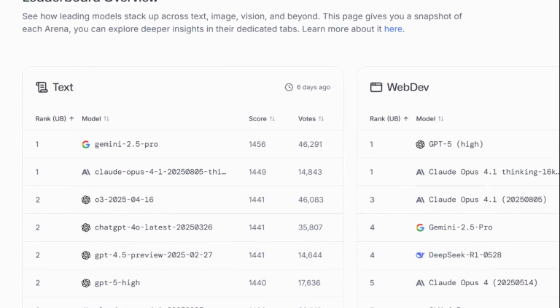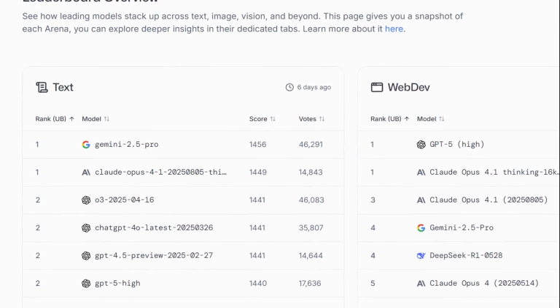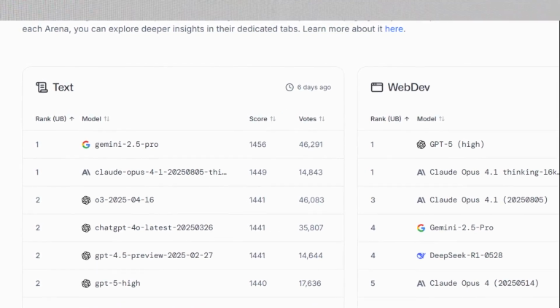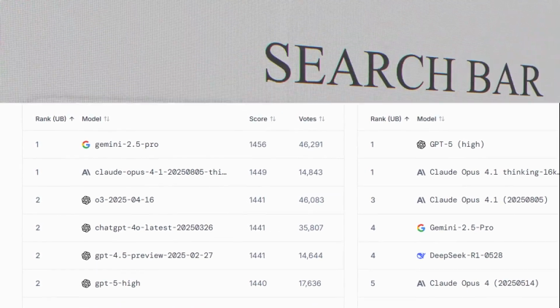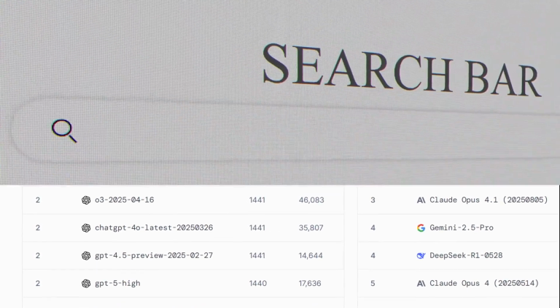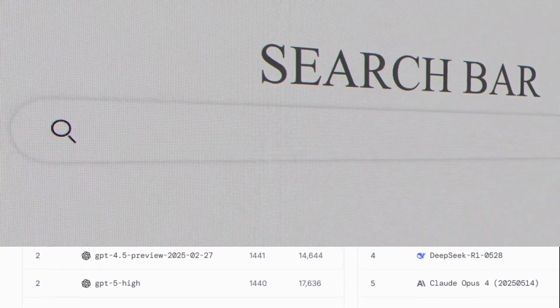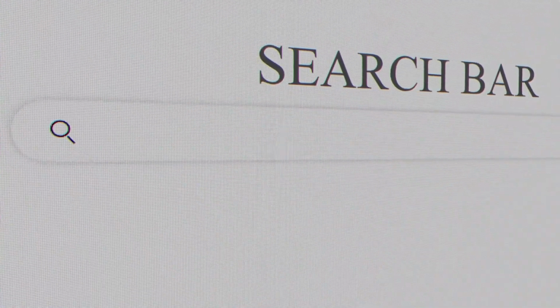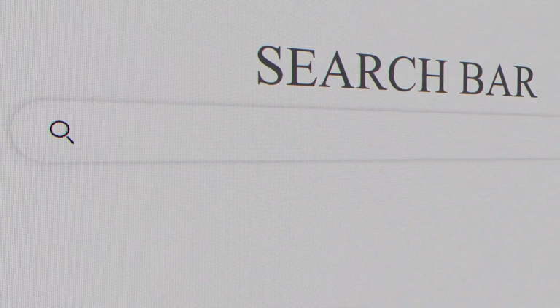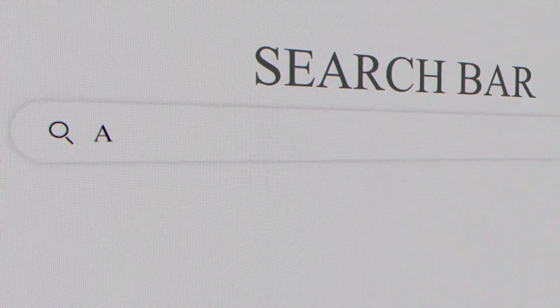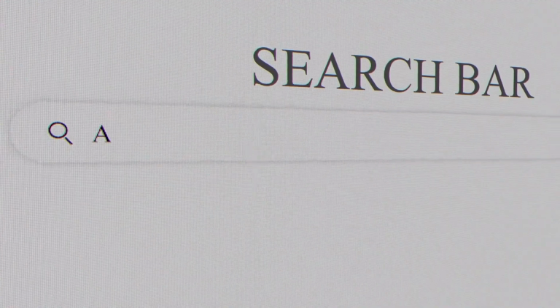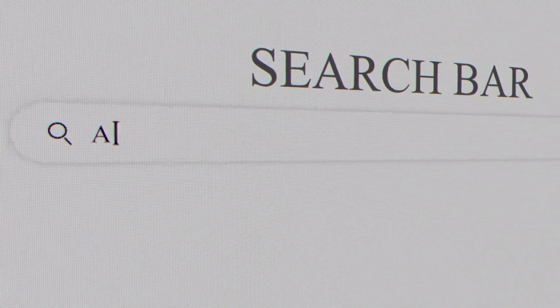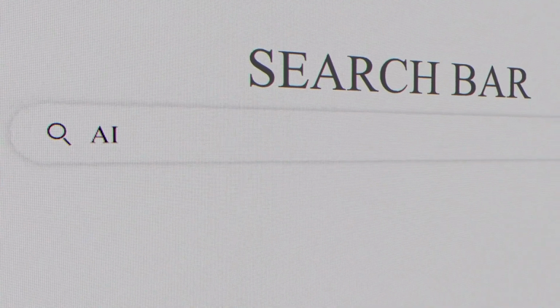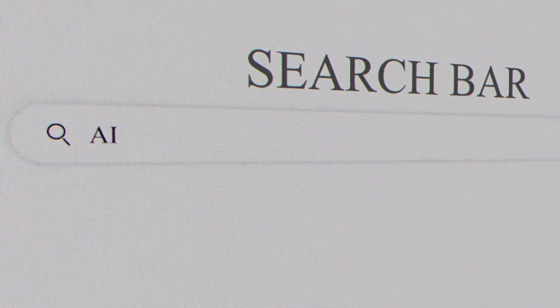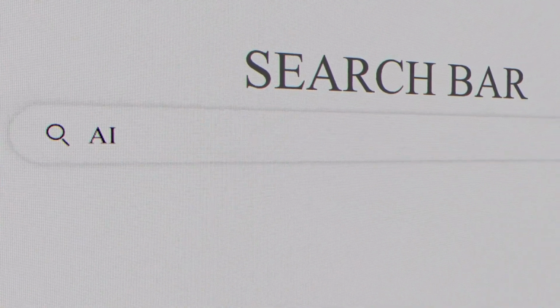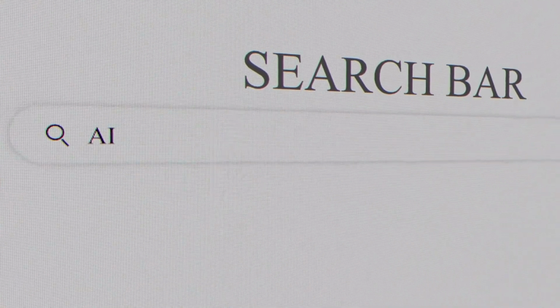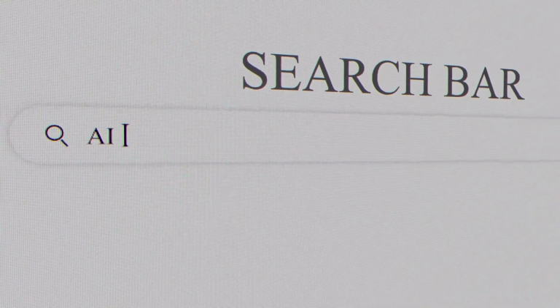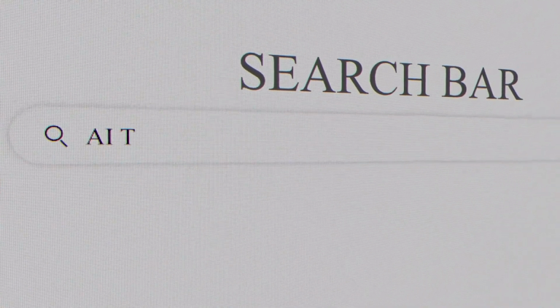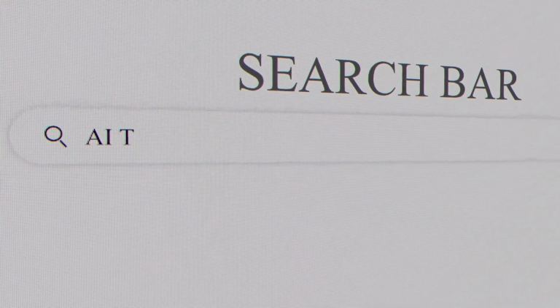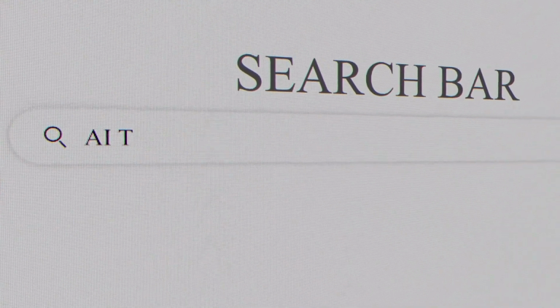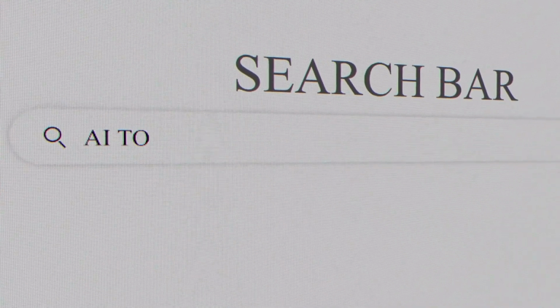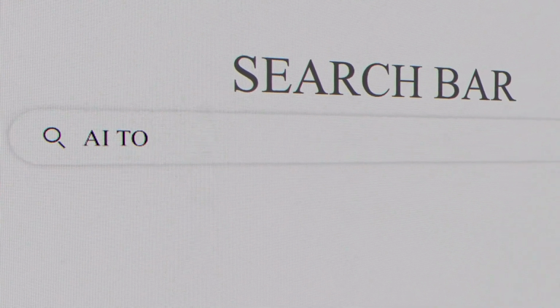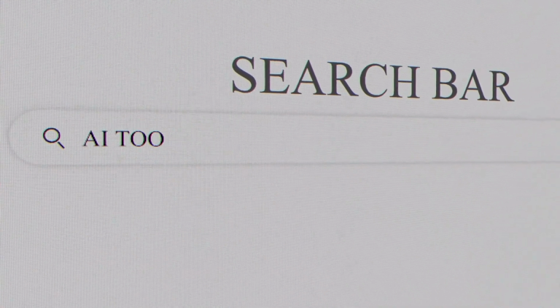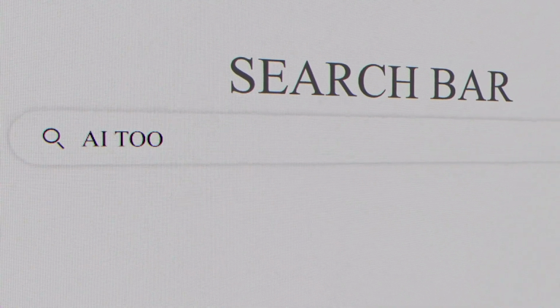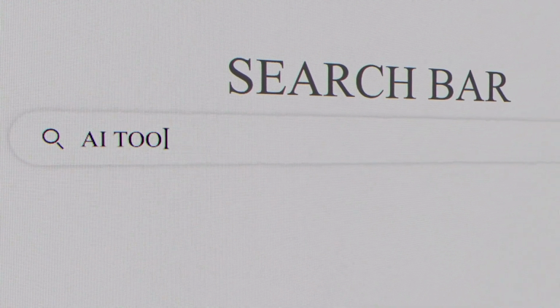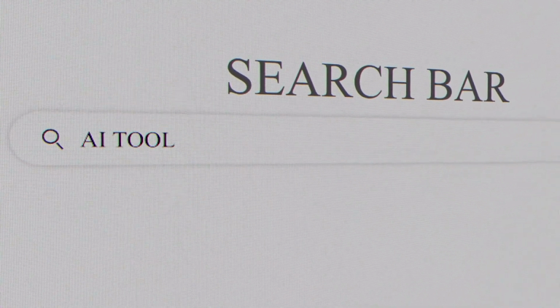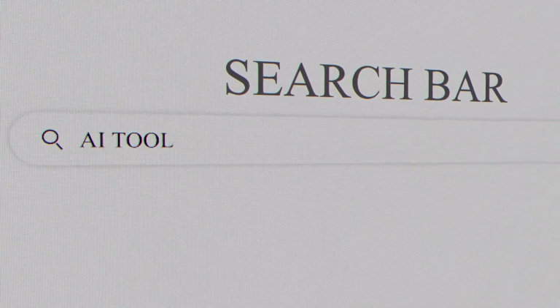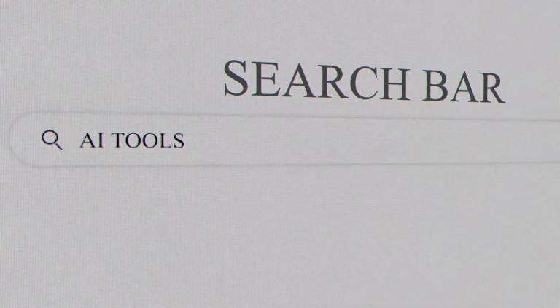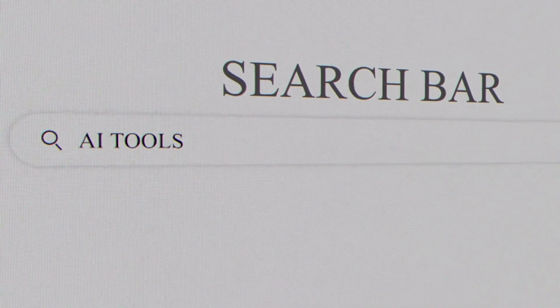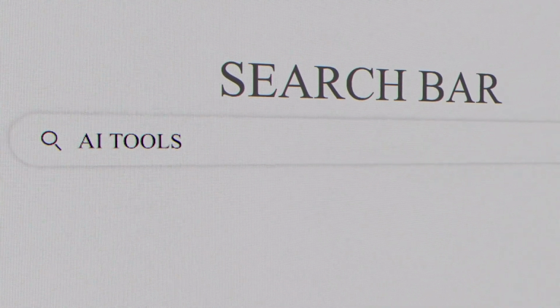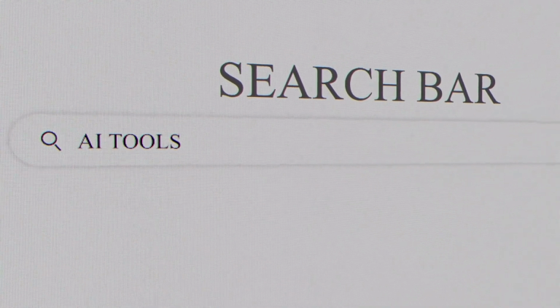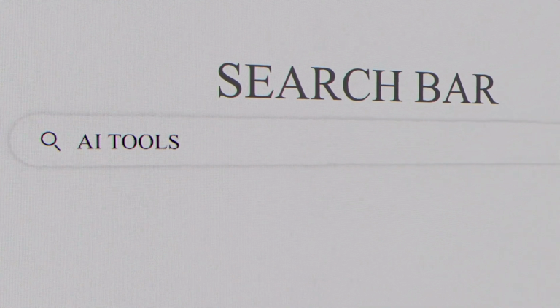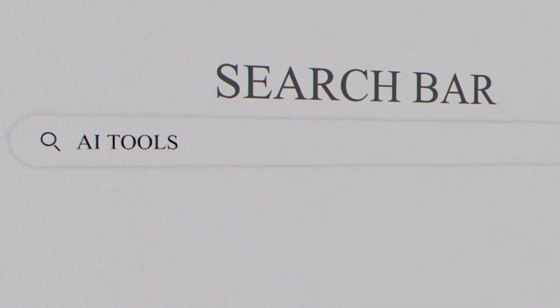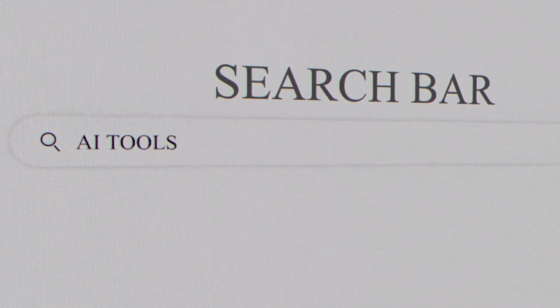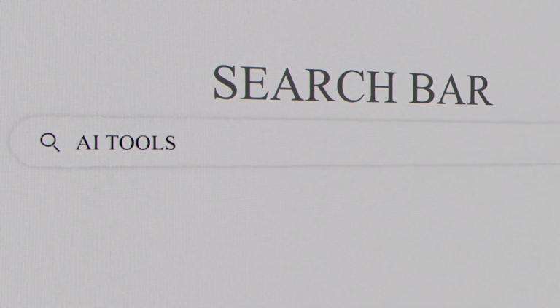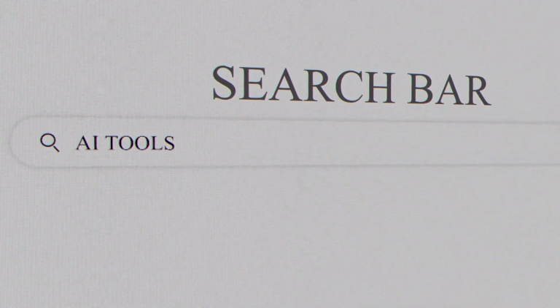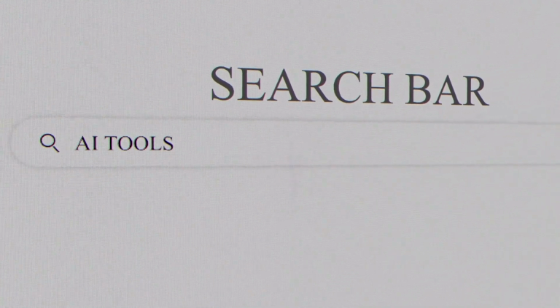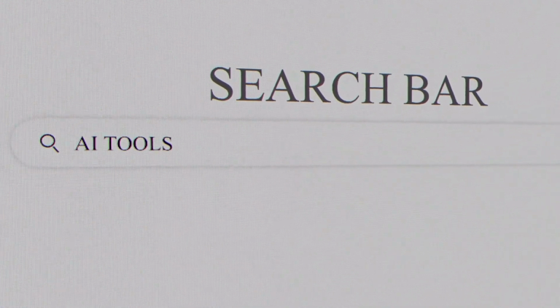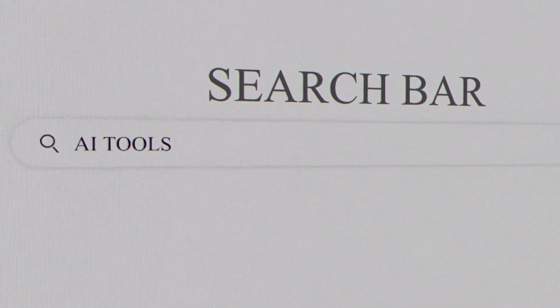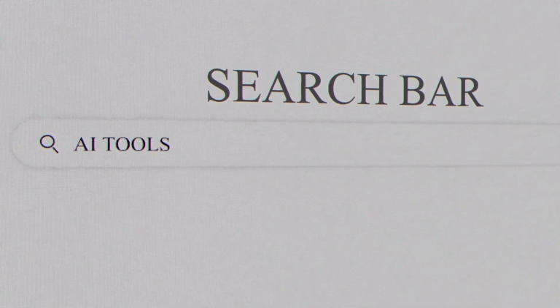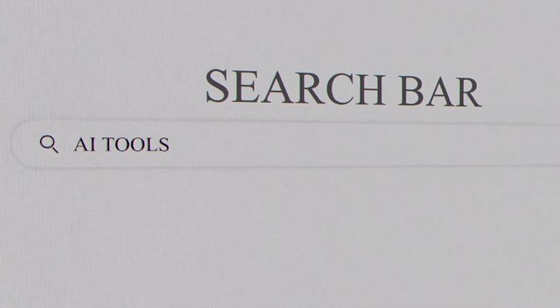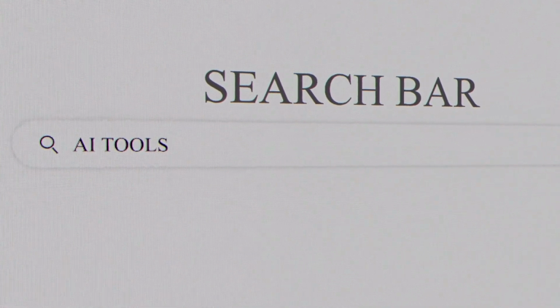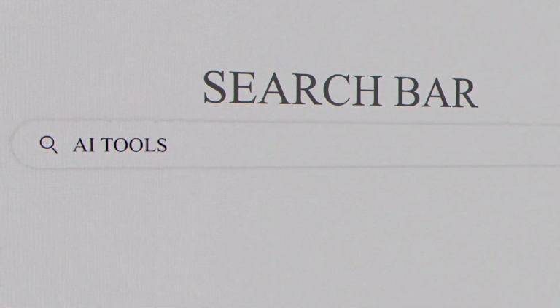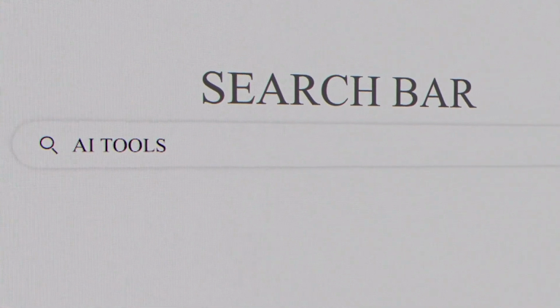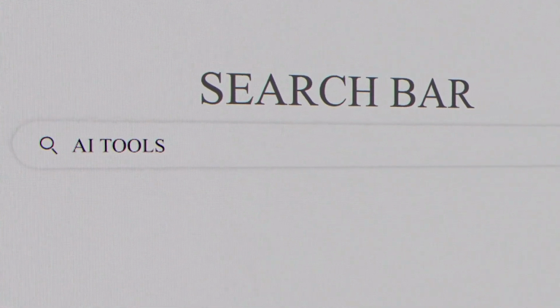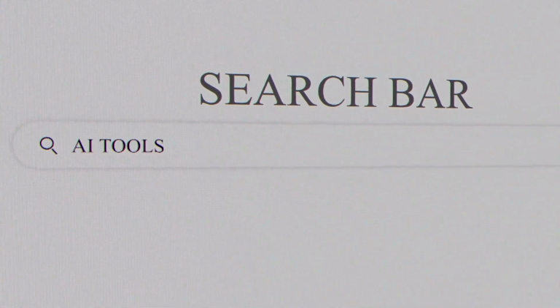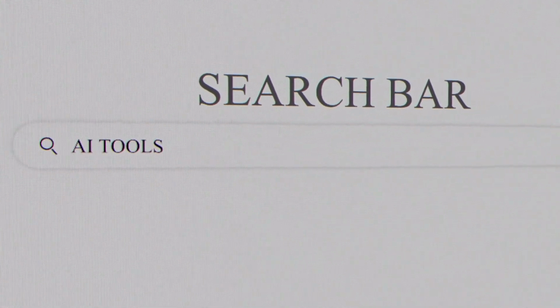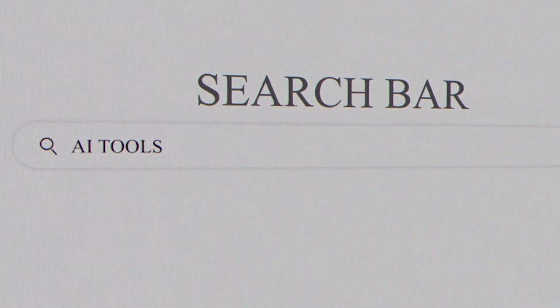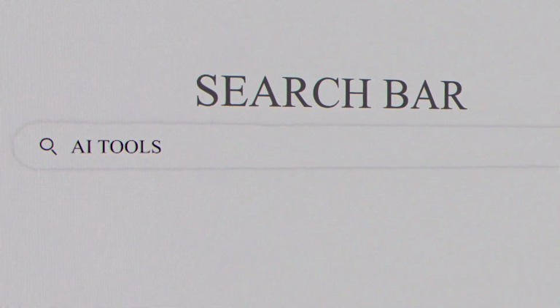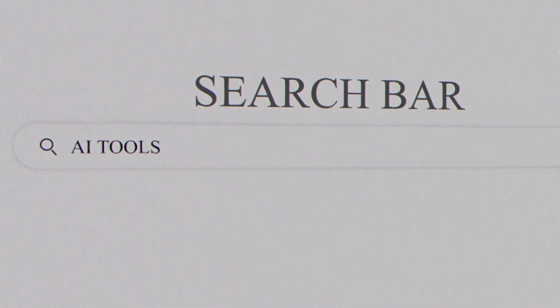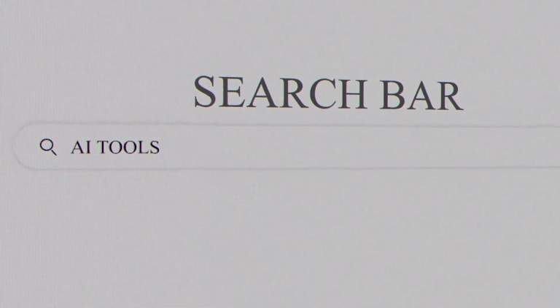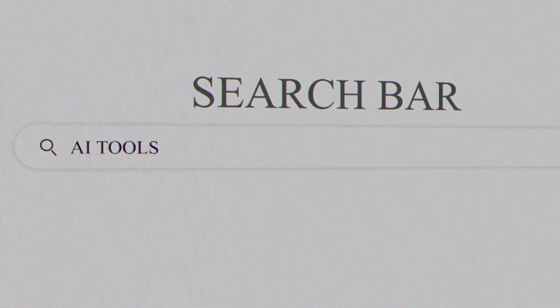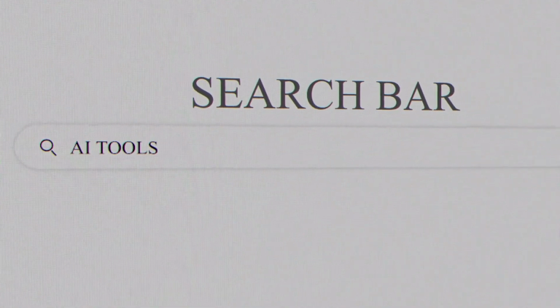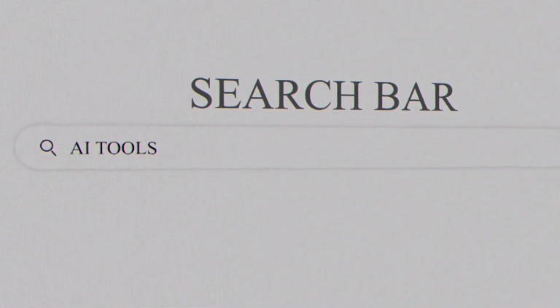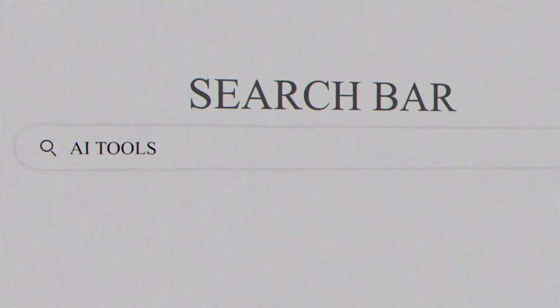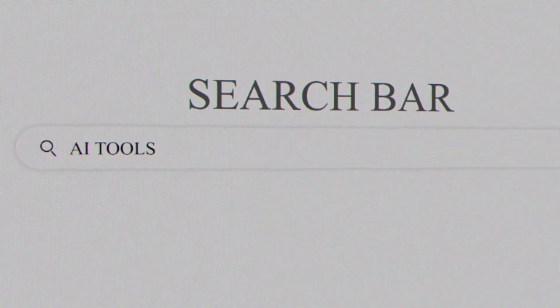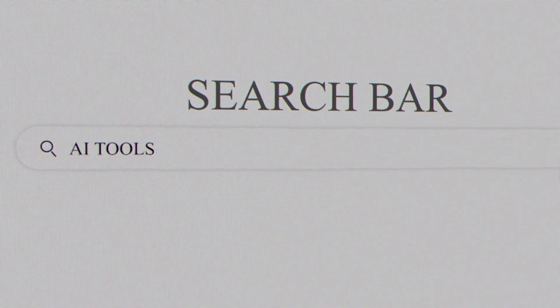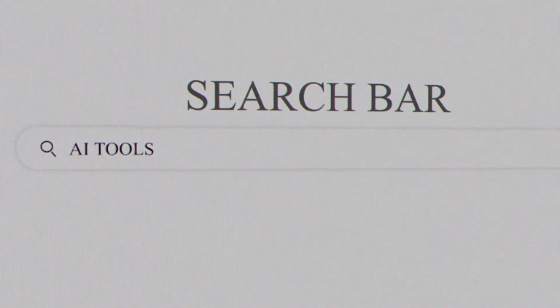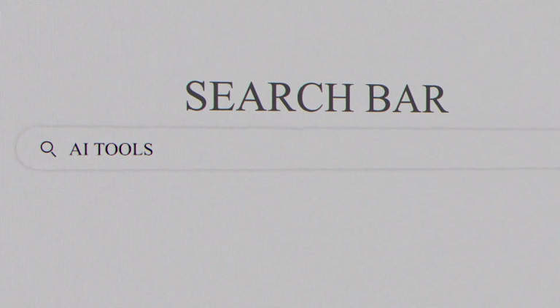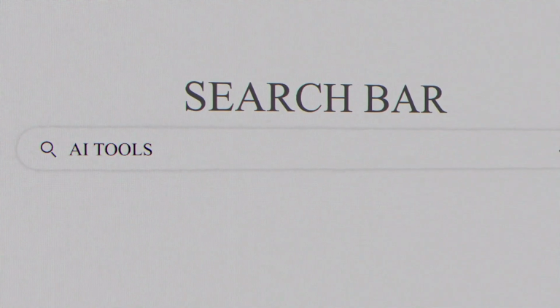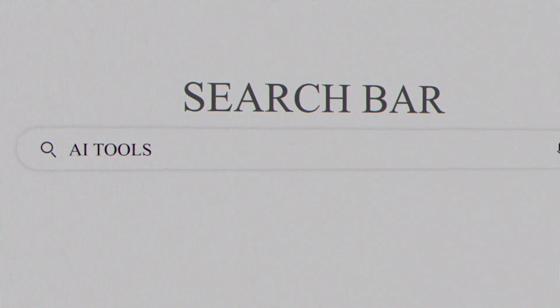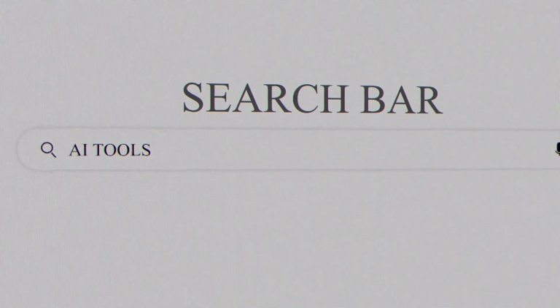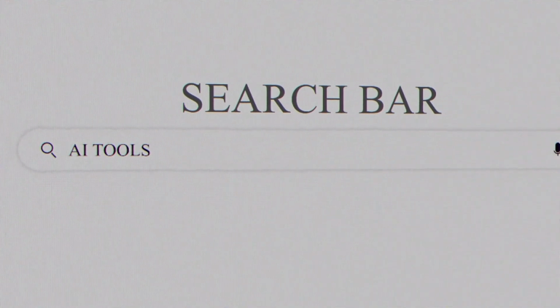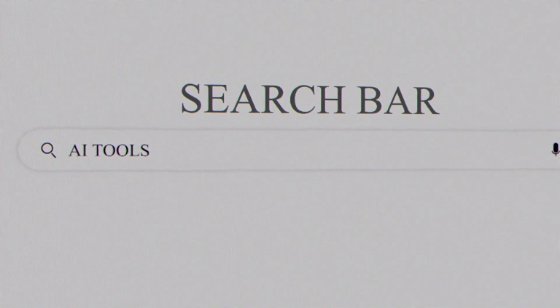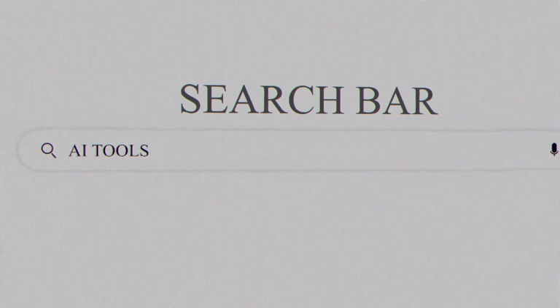This lets you stop guessing and find the absolute best tool for your specific job, with rankings that are constantly updated as new models are released.